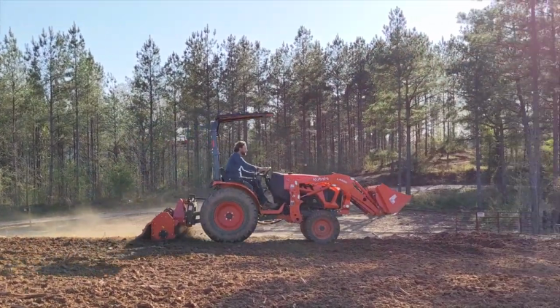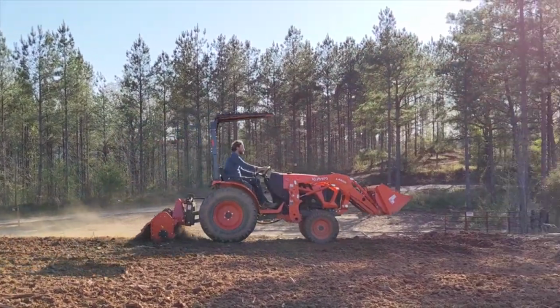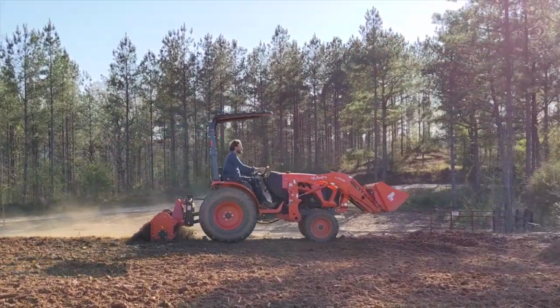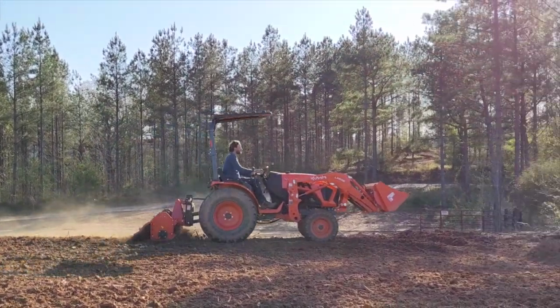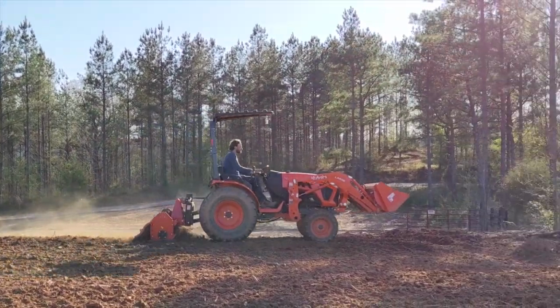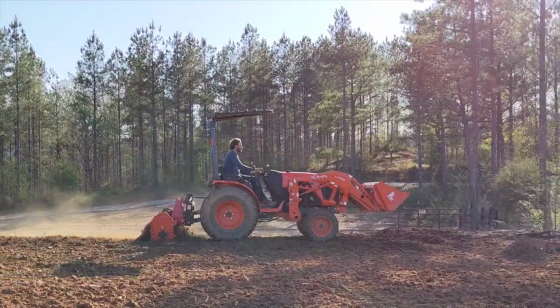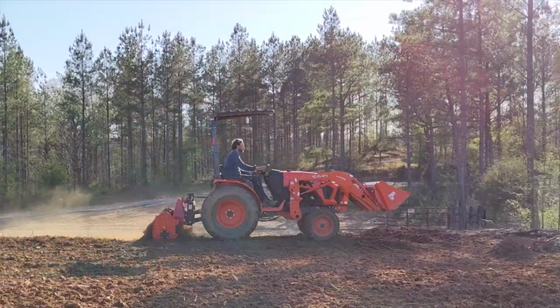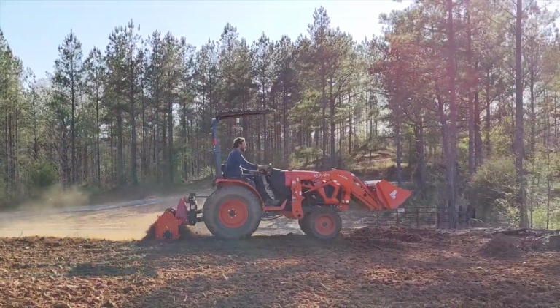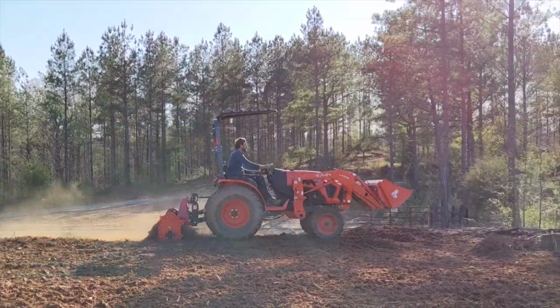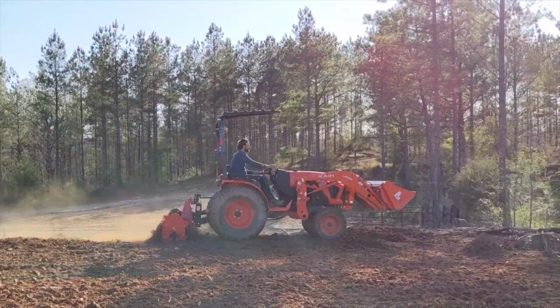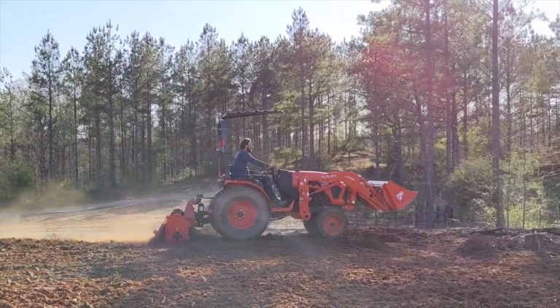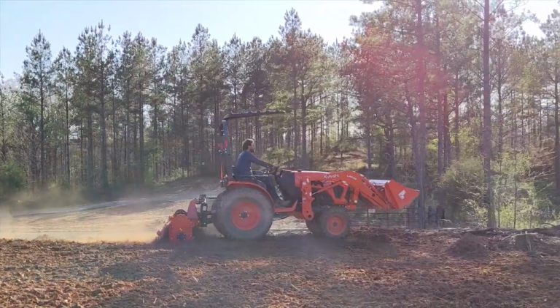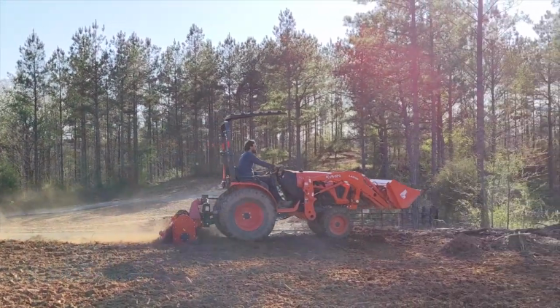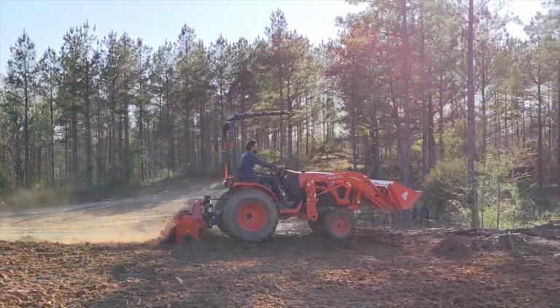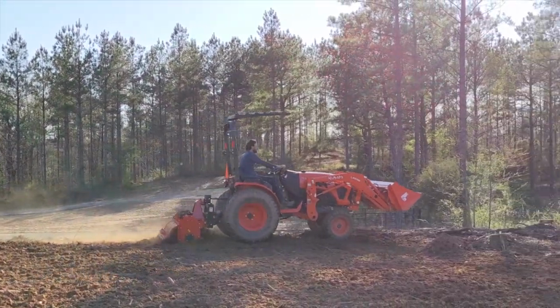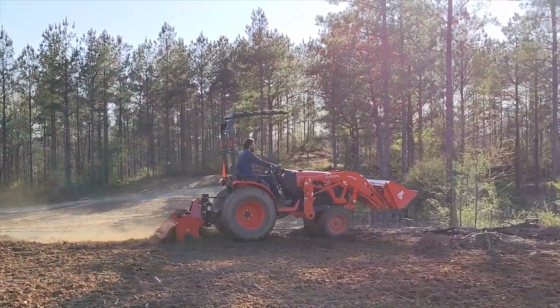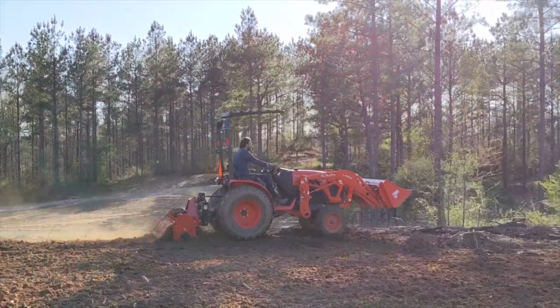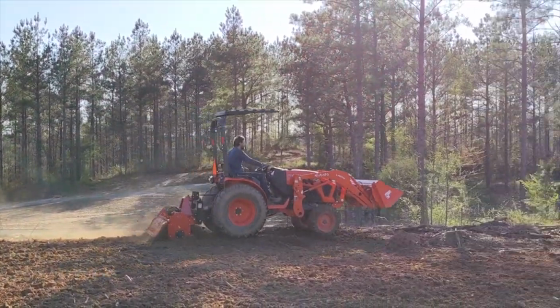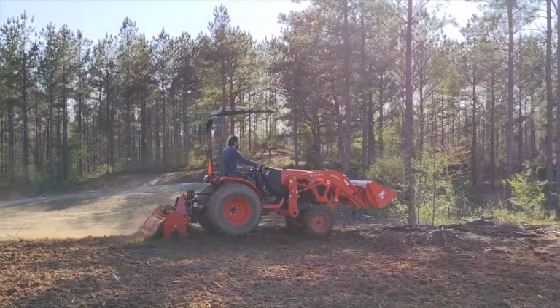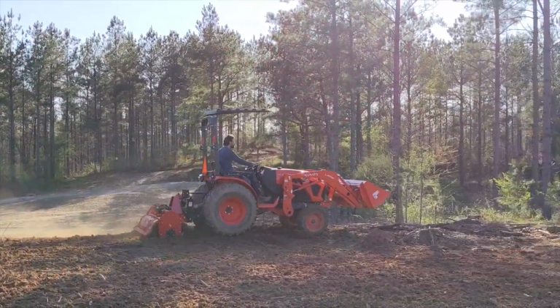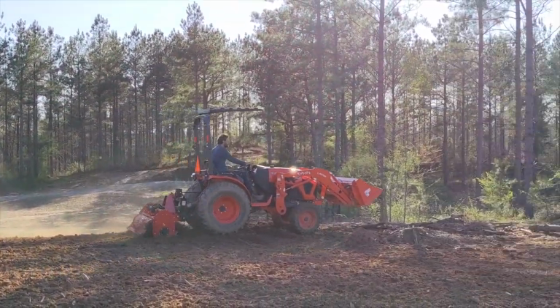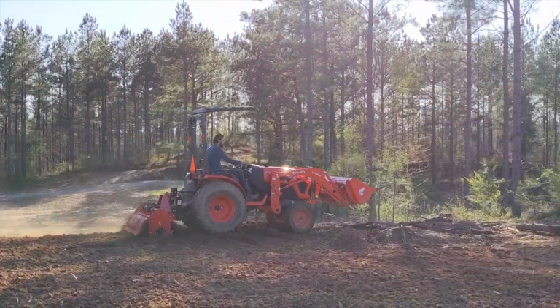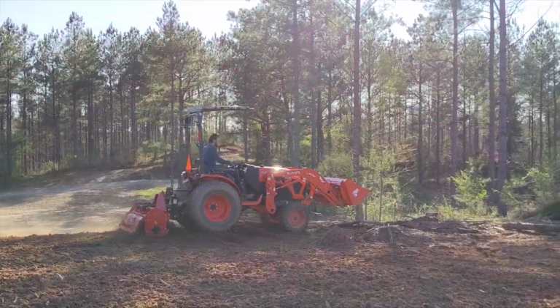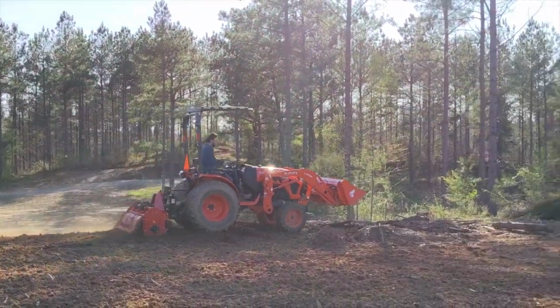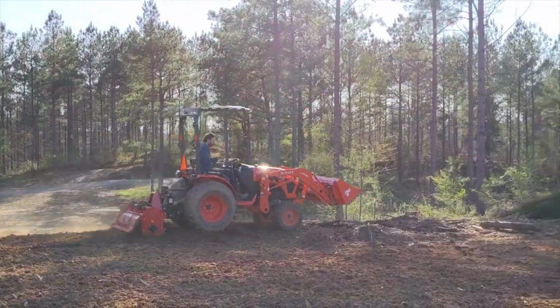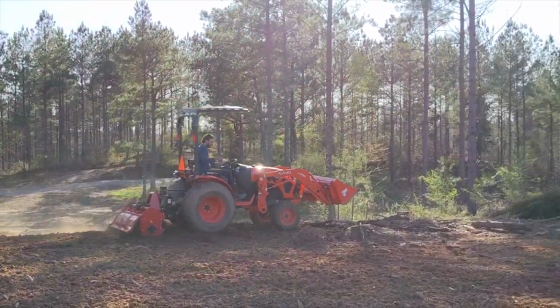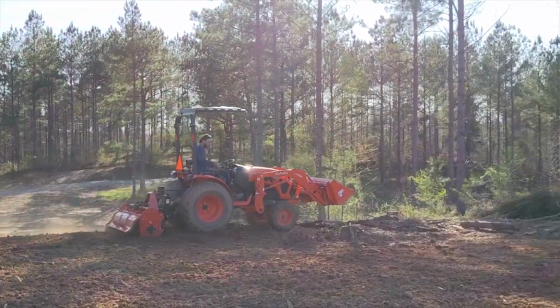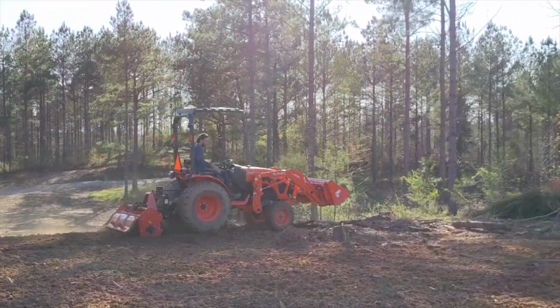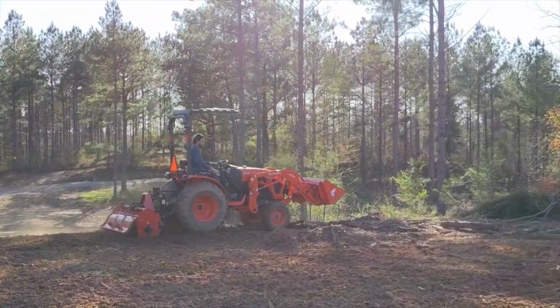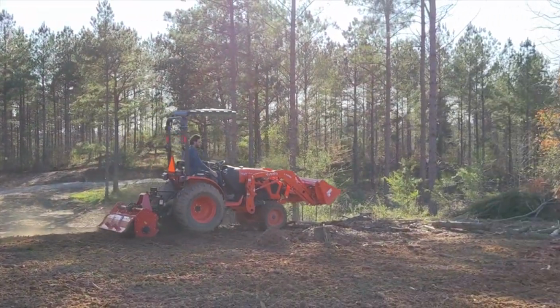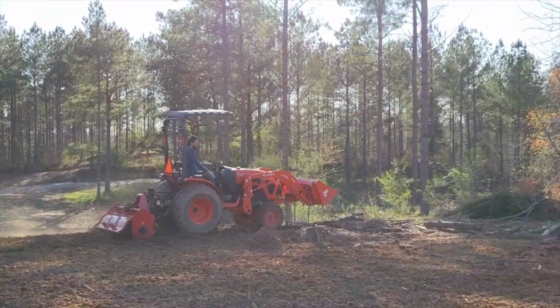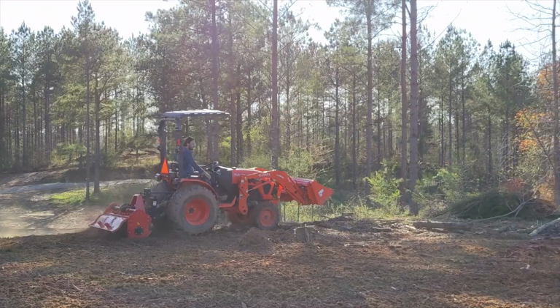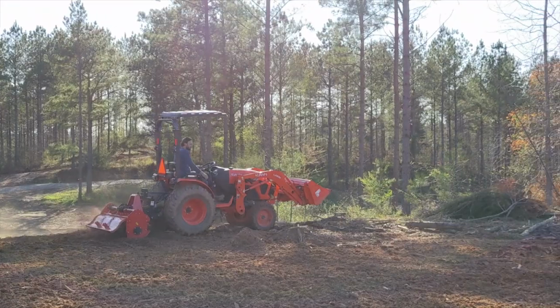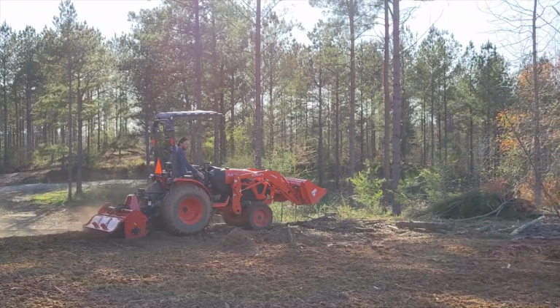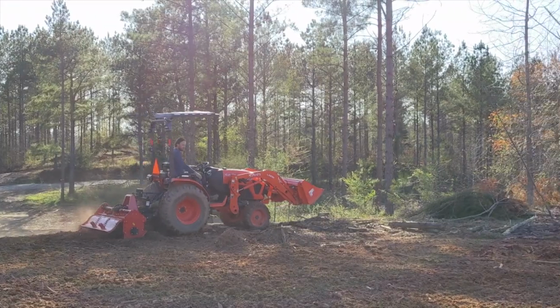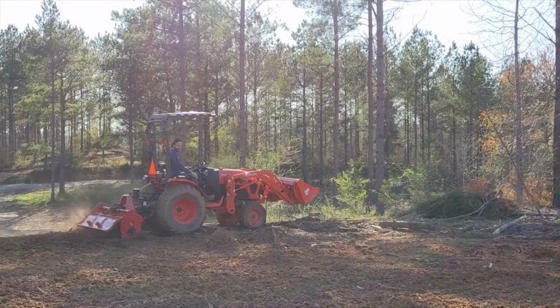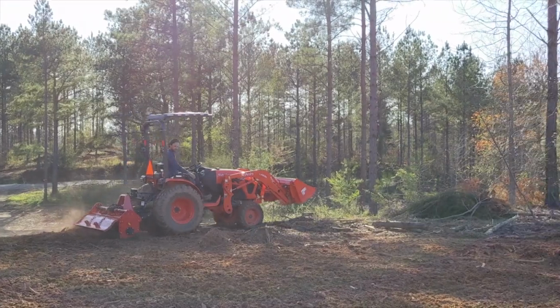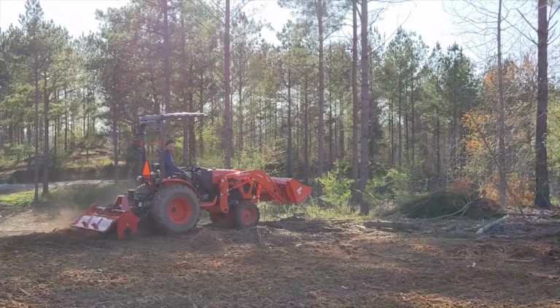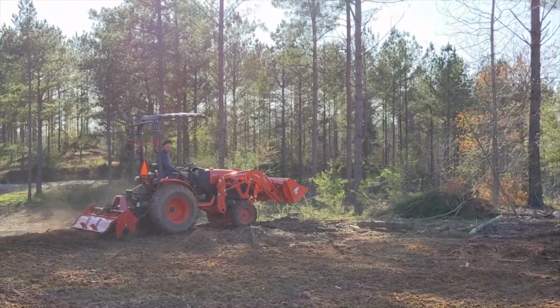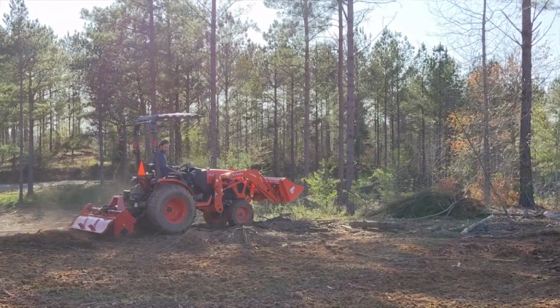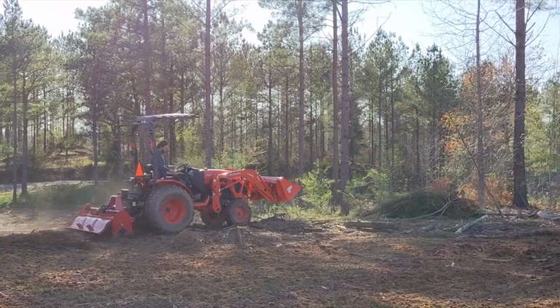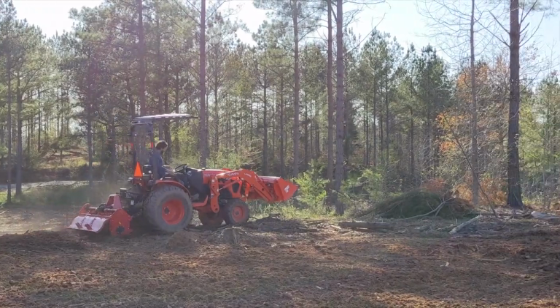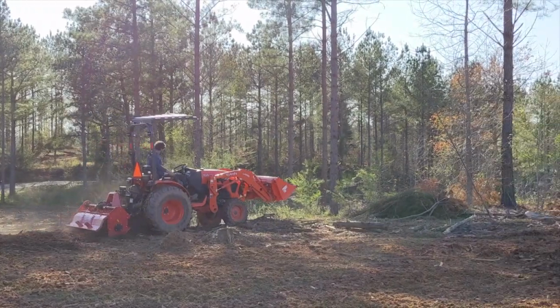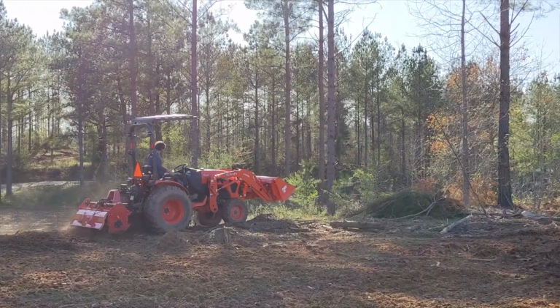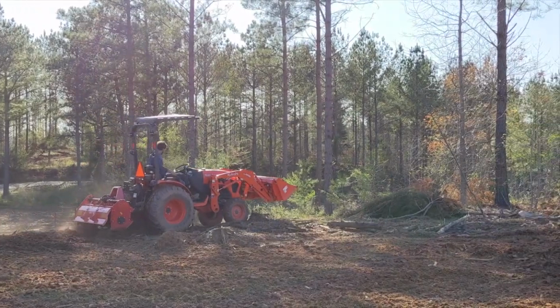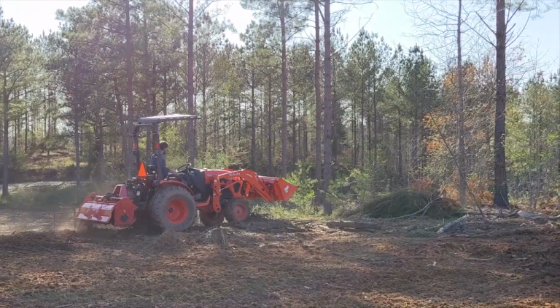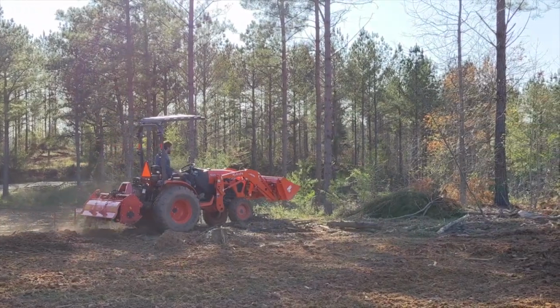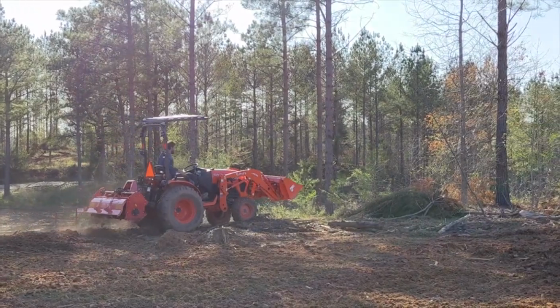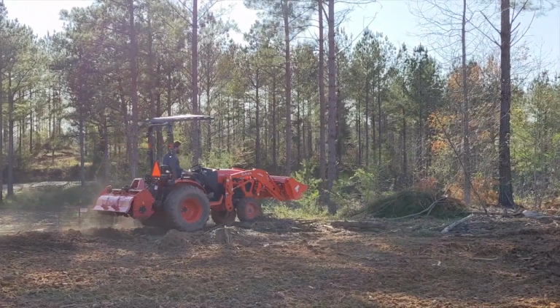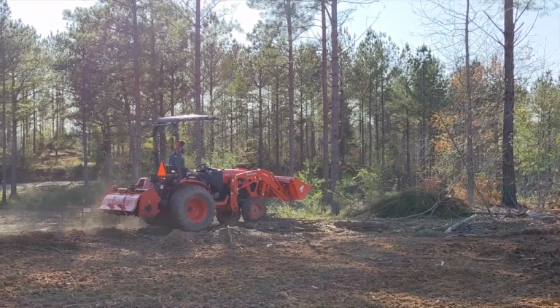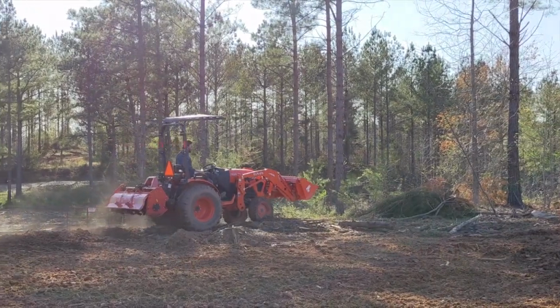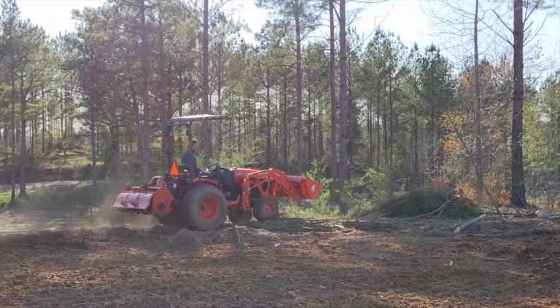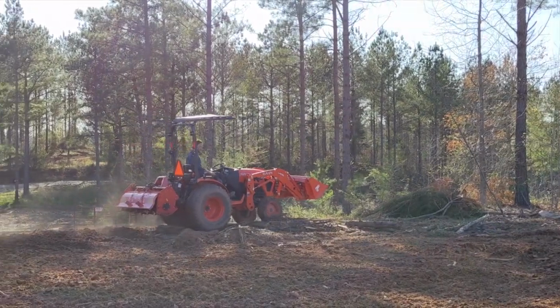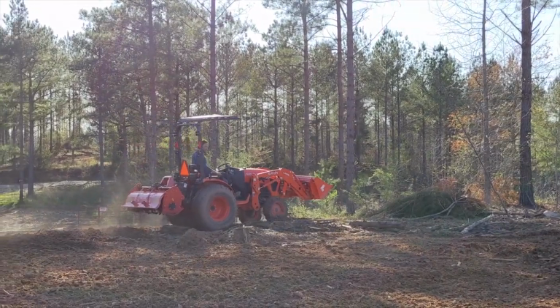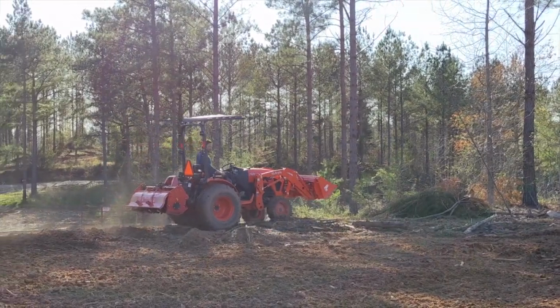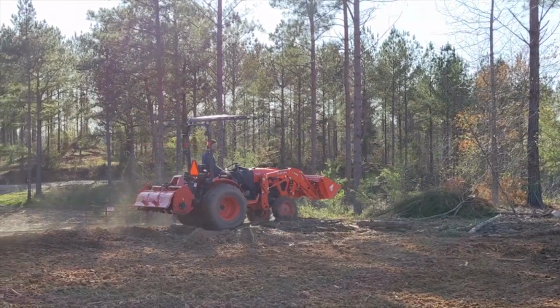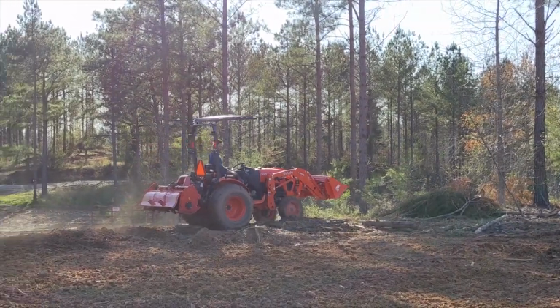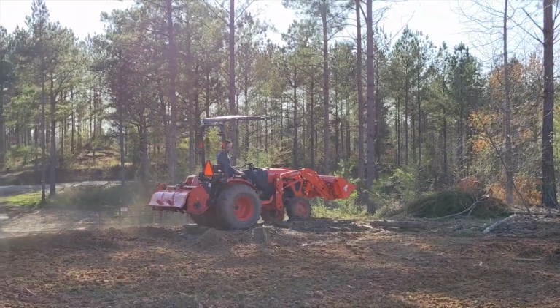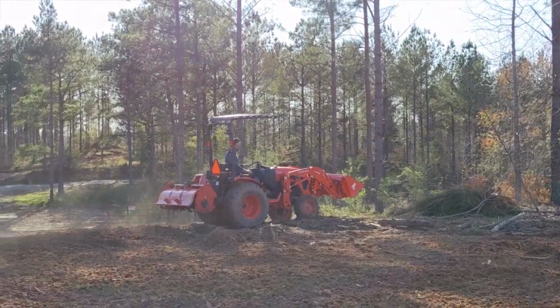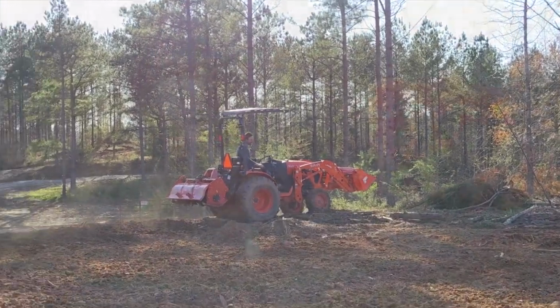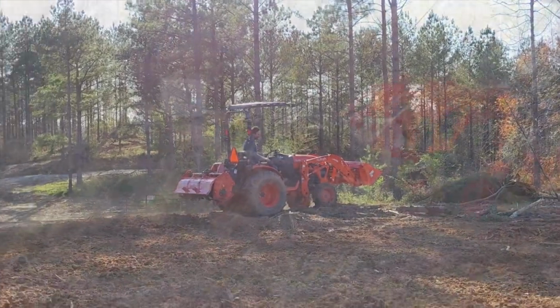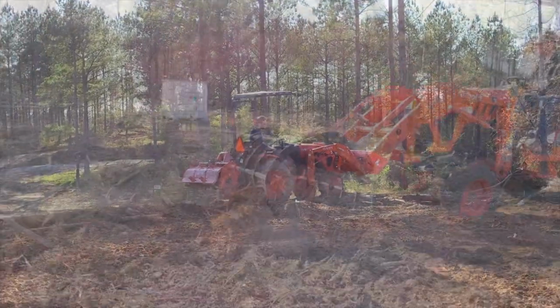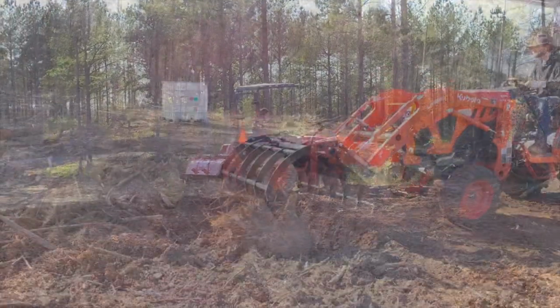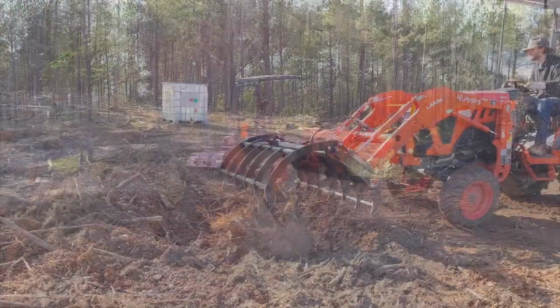We got the first of three trucks of soil delivered moments before we arrived that day. The dump truck was leaving our property as we were pulling in.